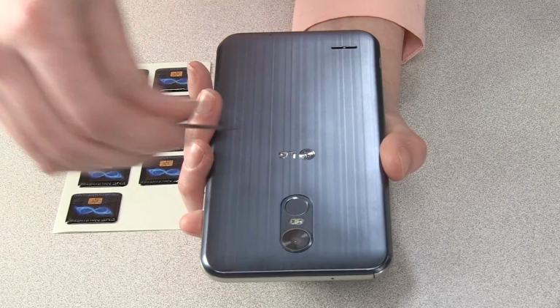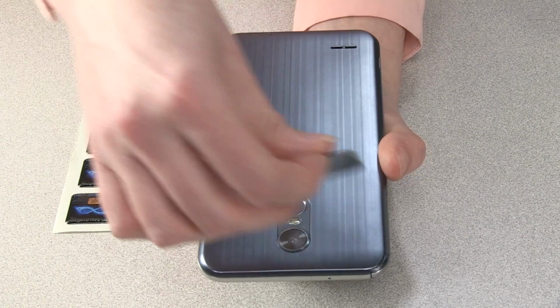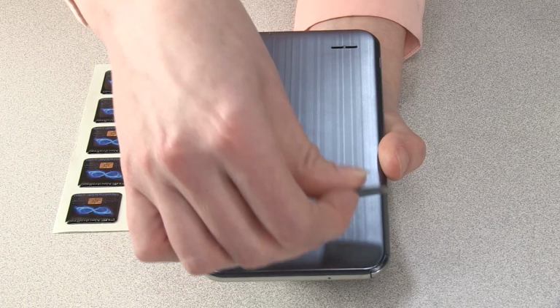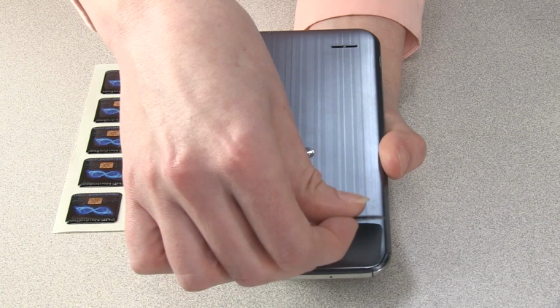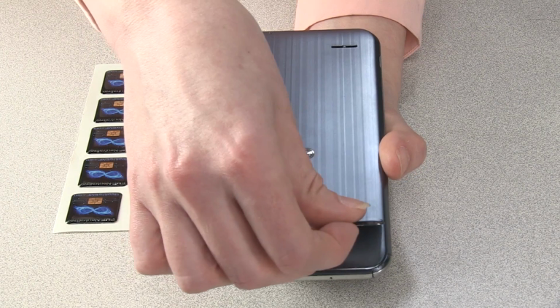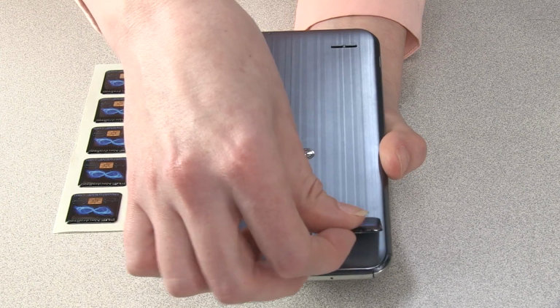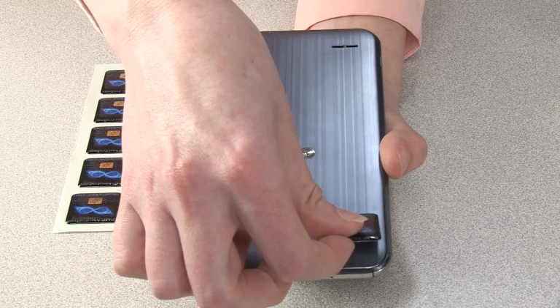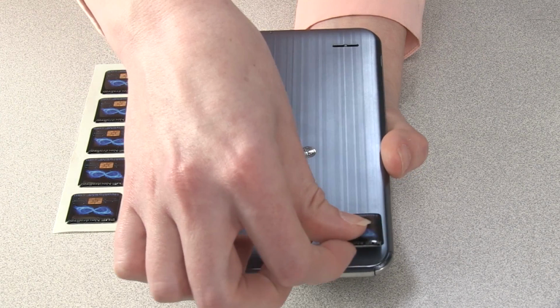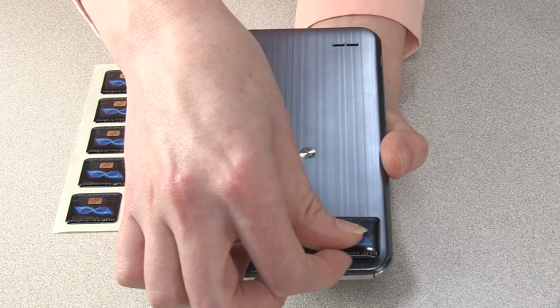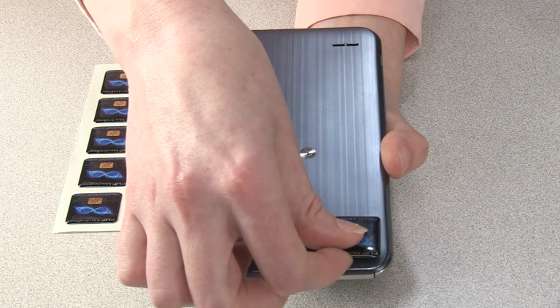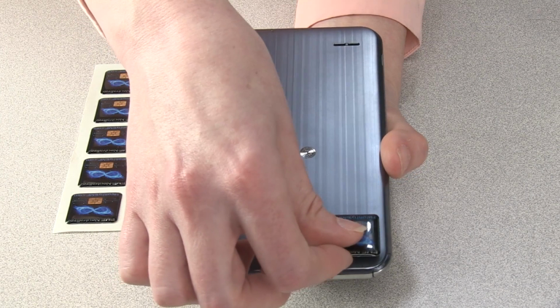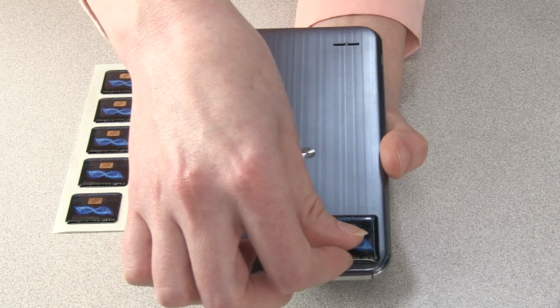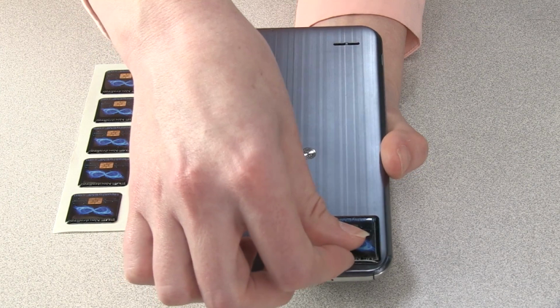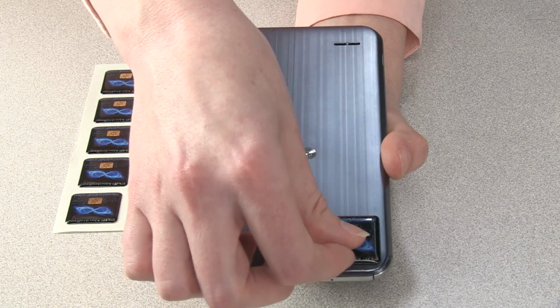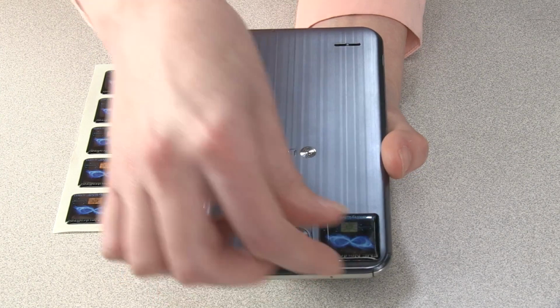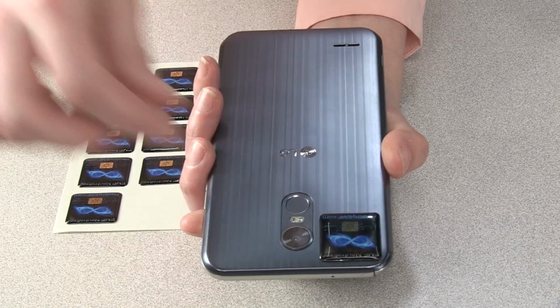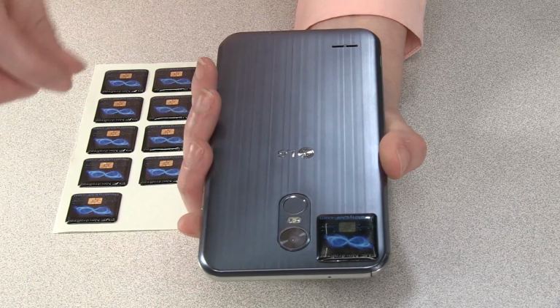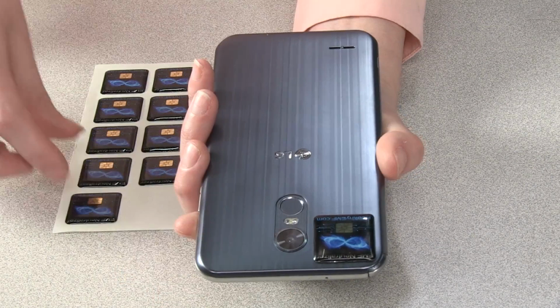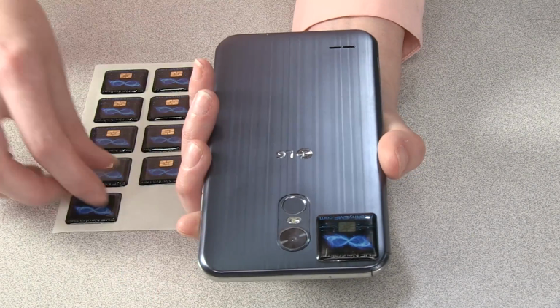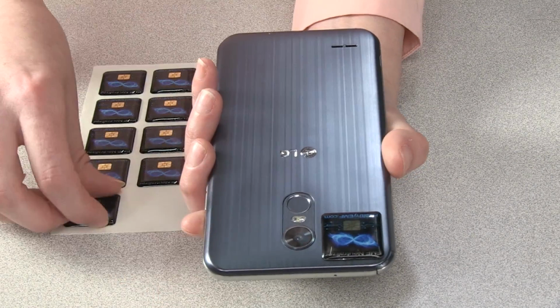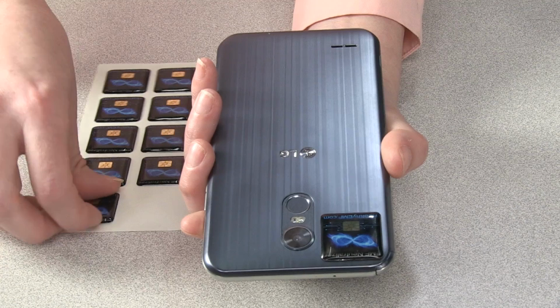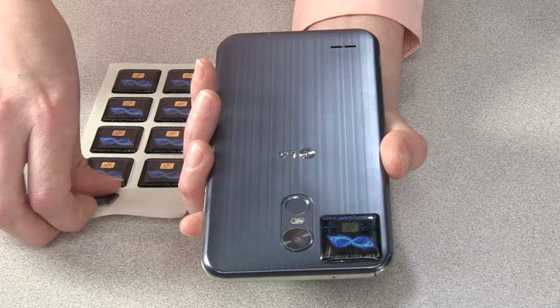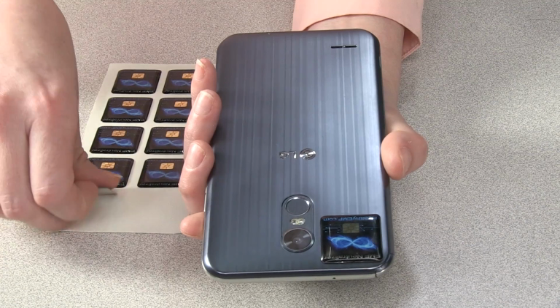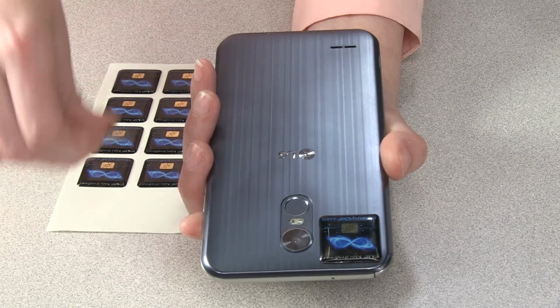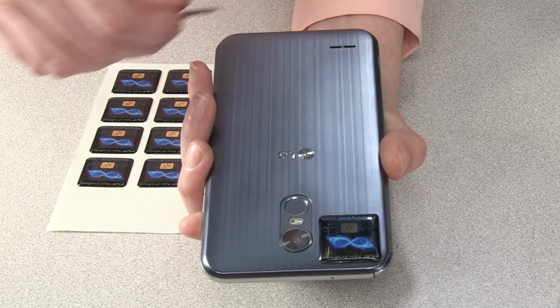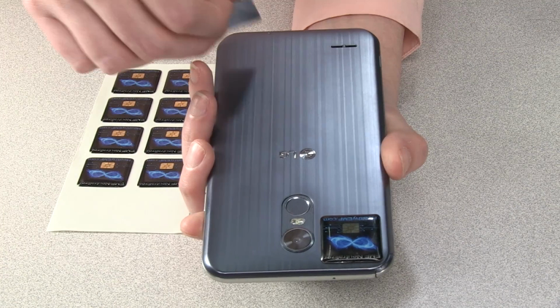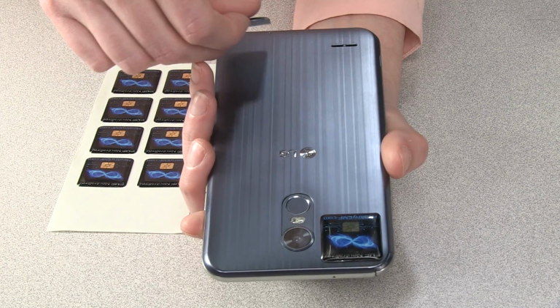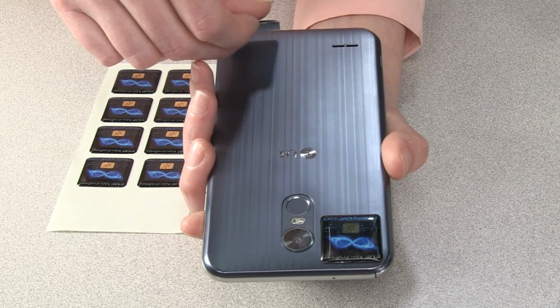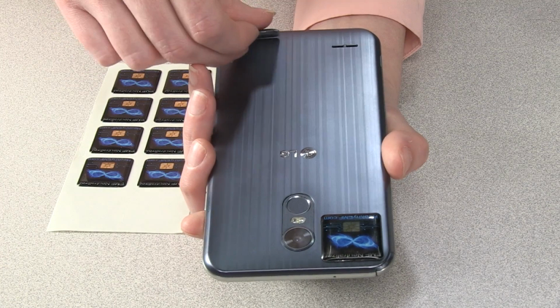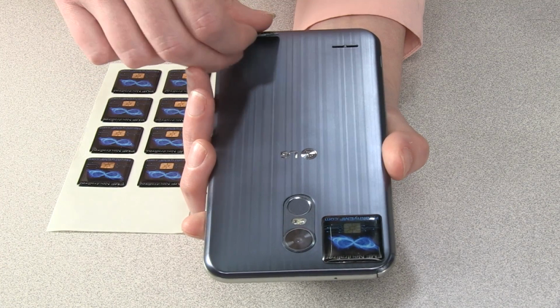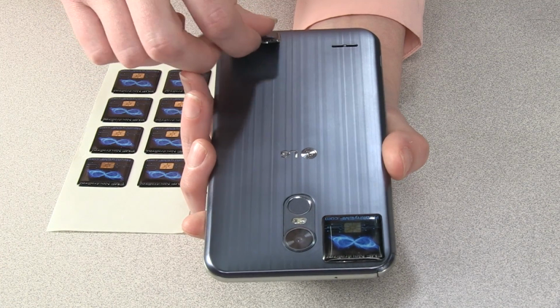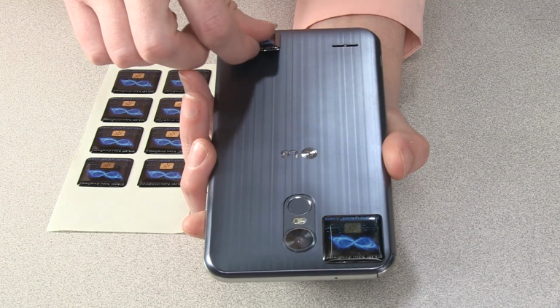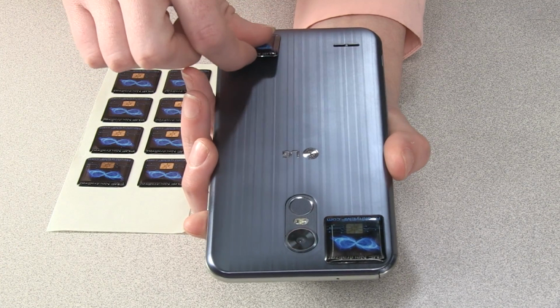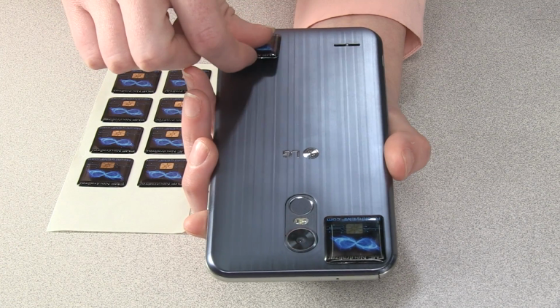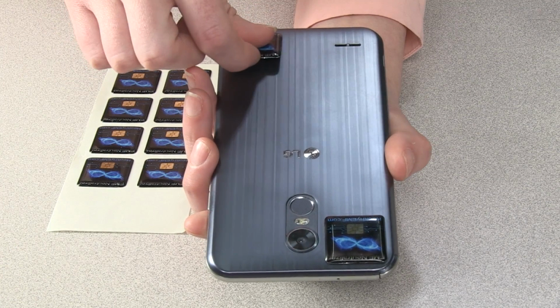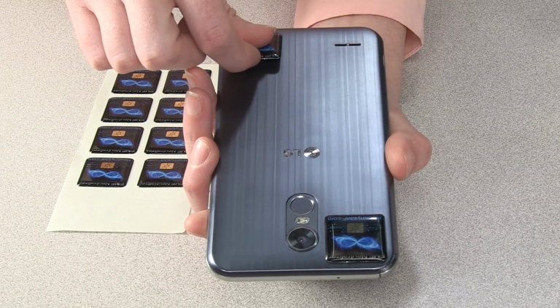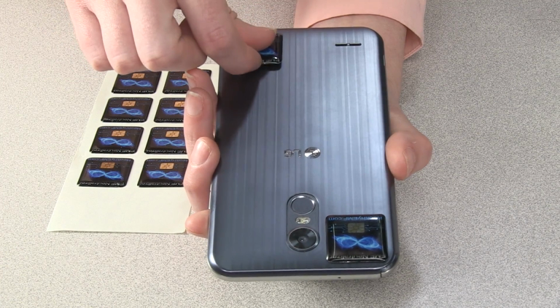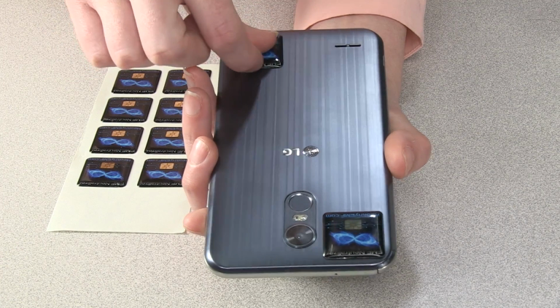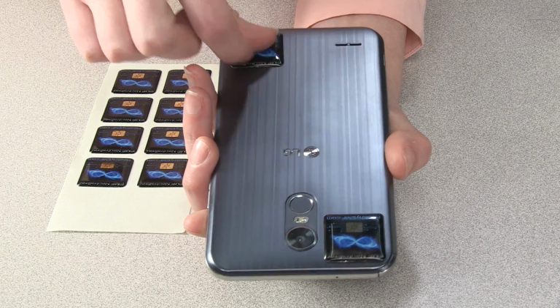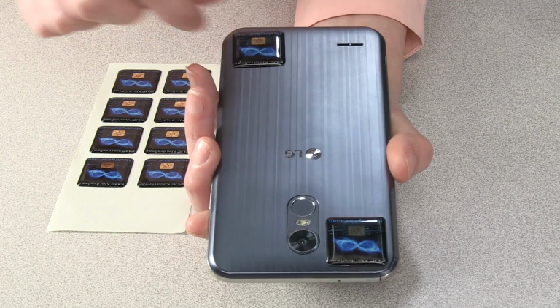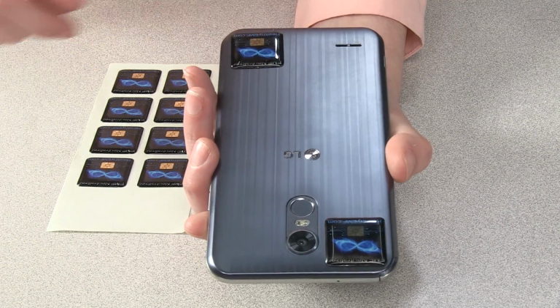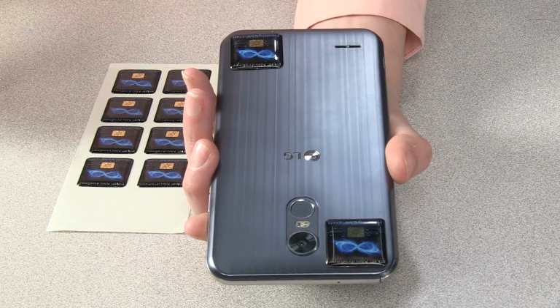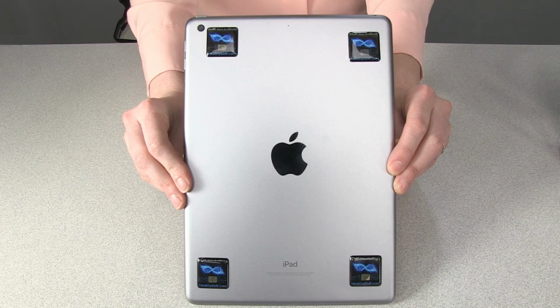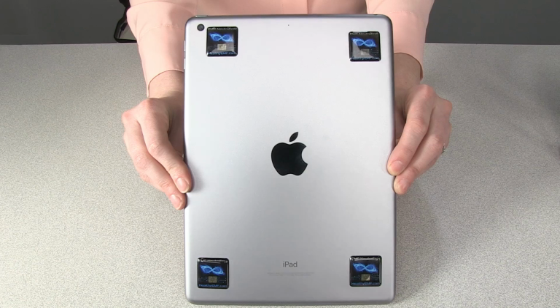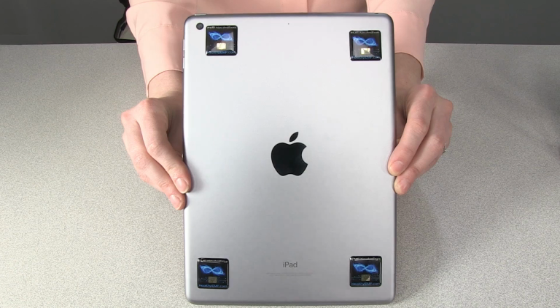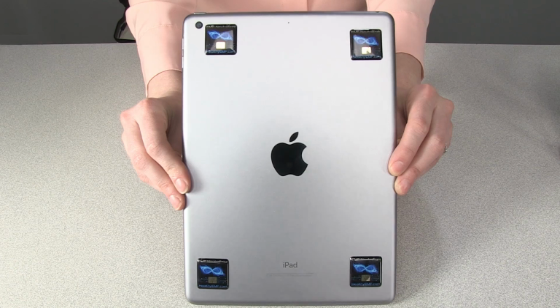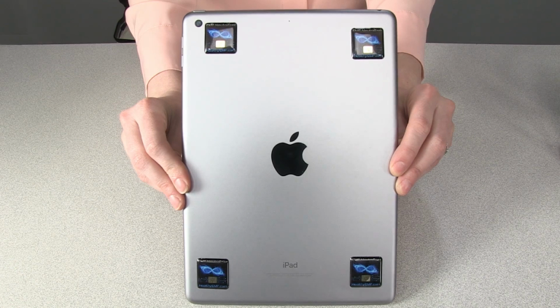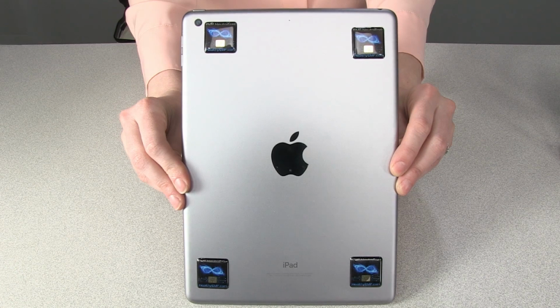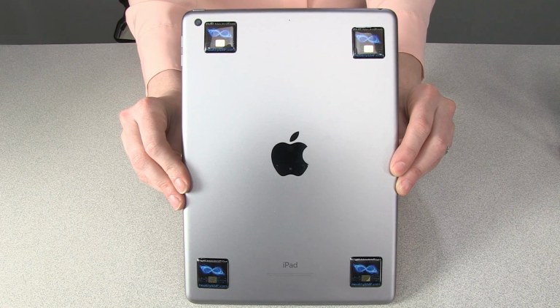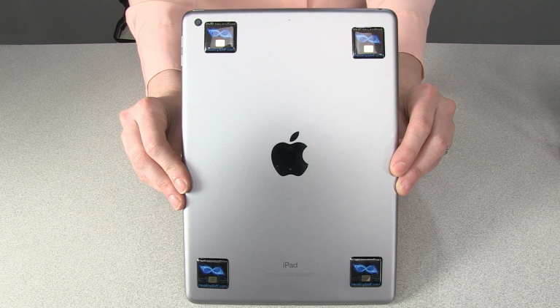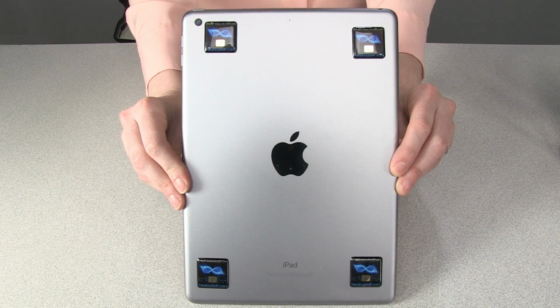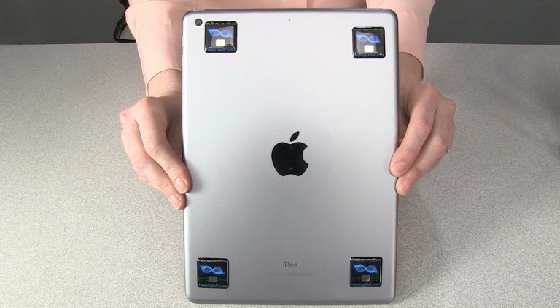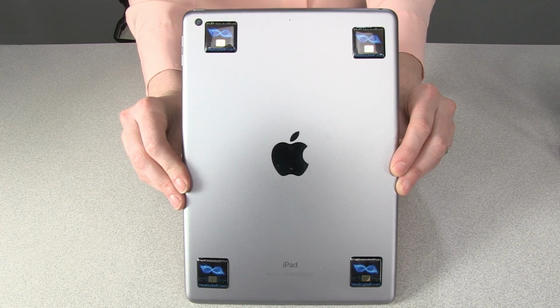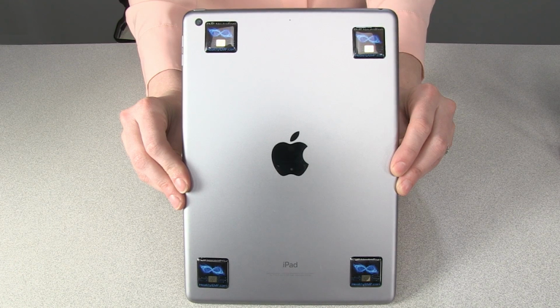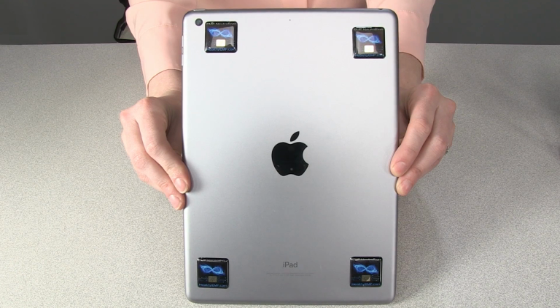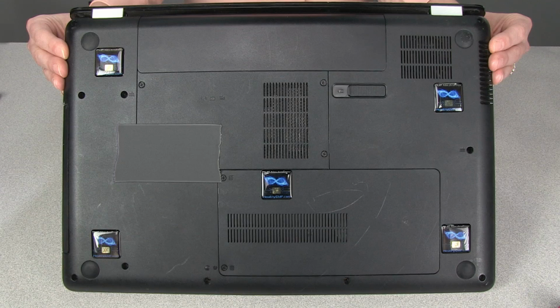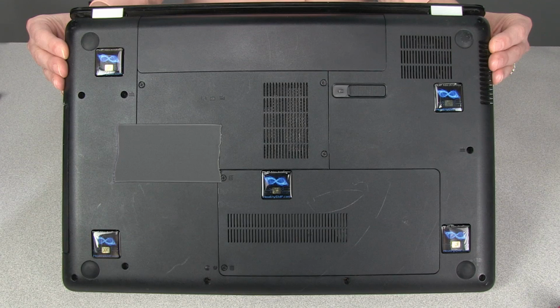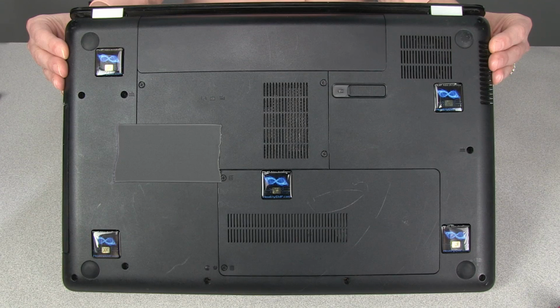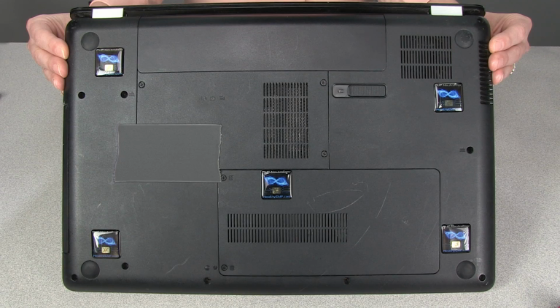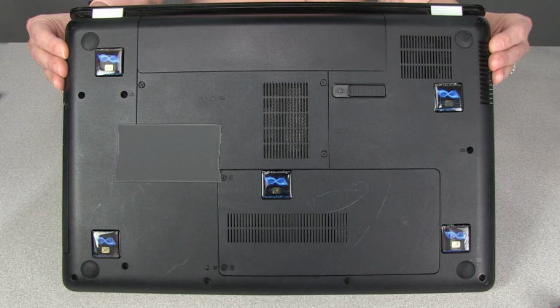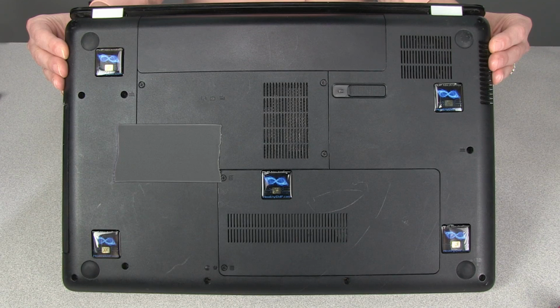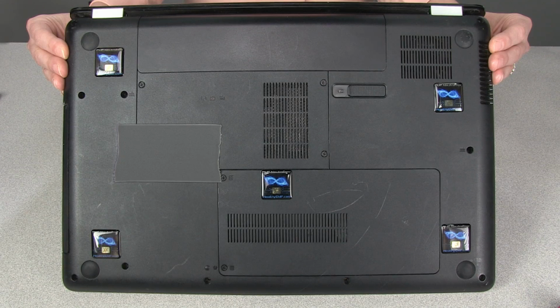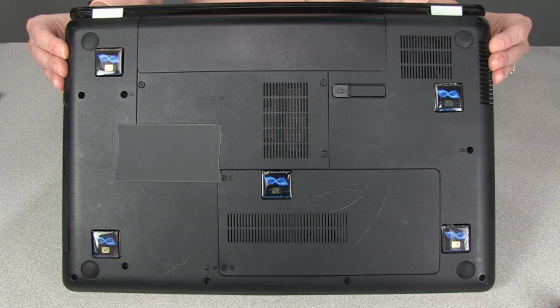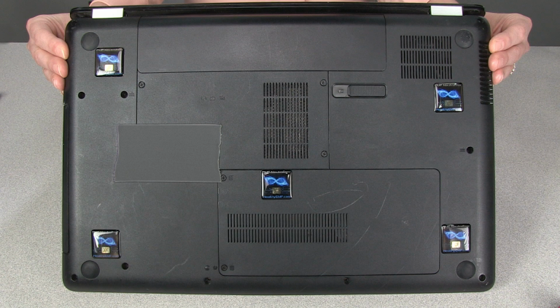Installing the tag is as simple as peel and stick. Dr. Nelson generally recommends two per phone, four for tablets and five per laptop.